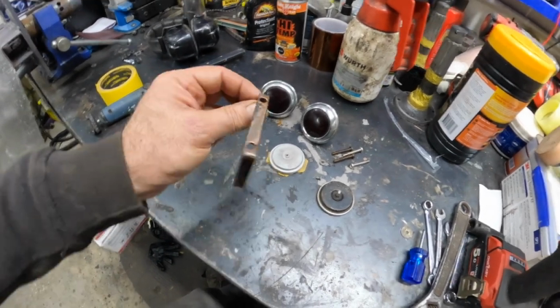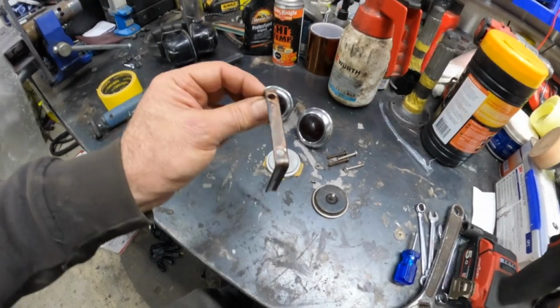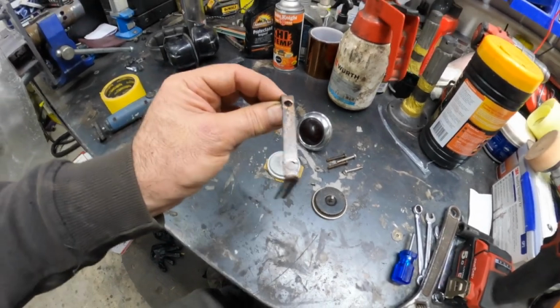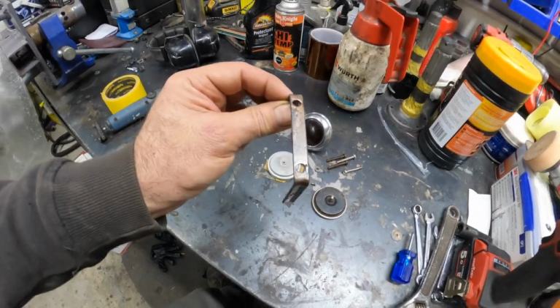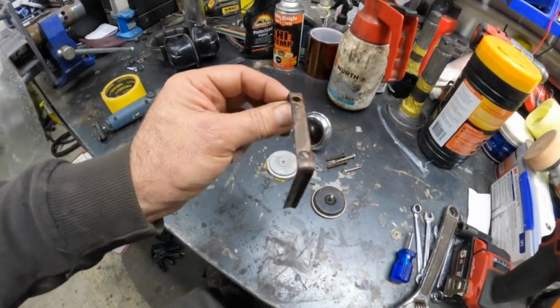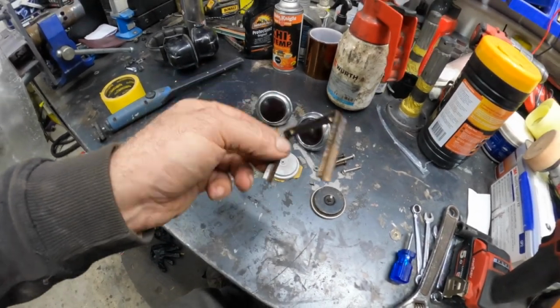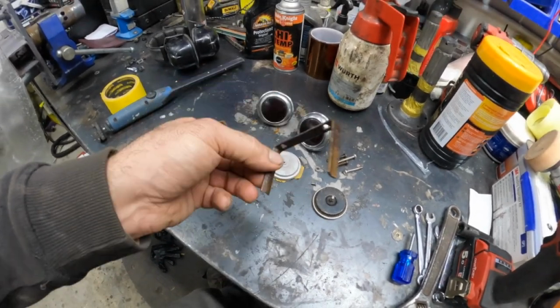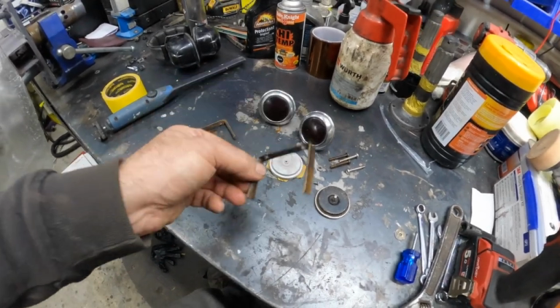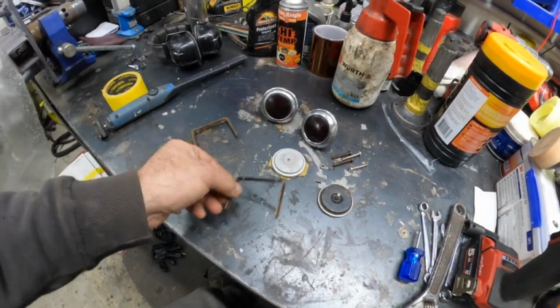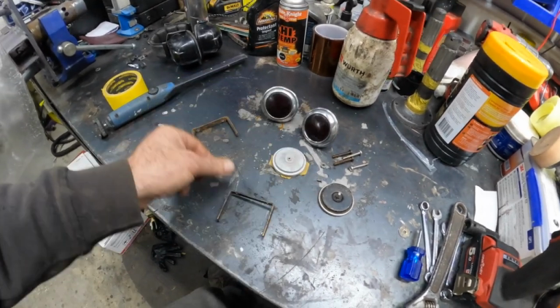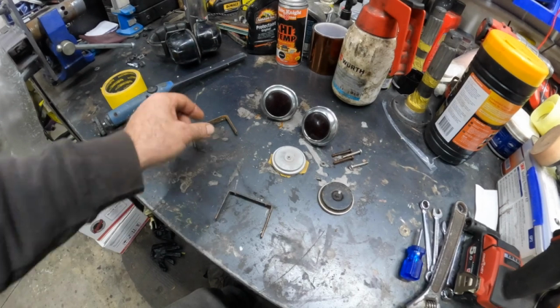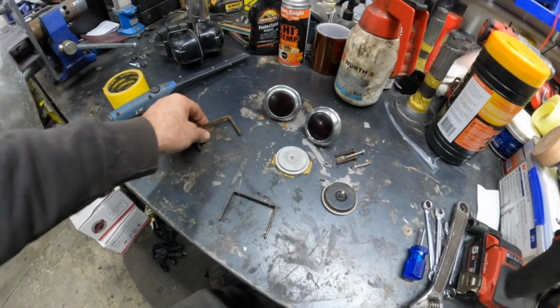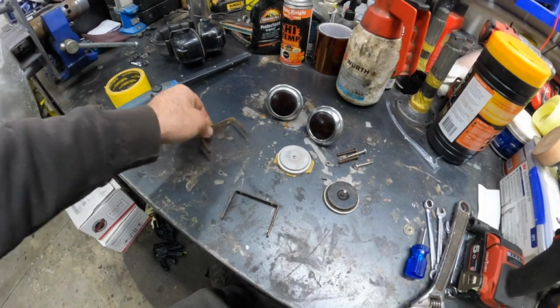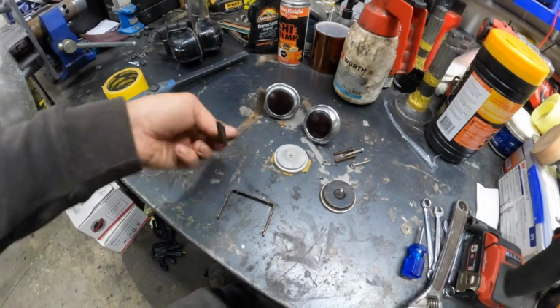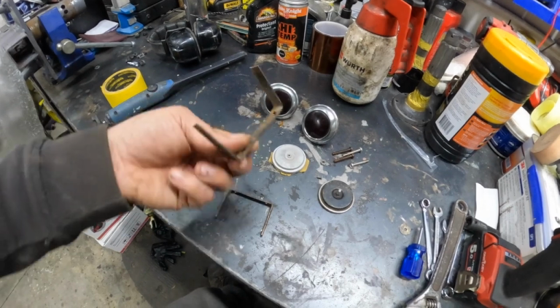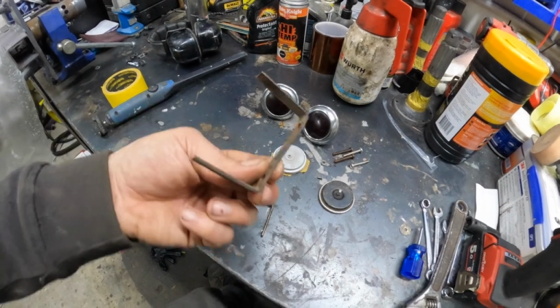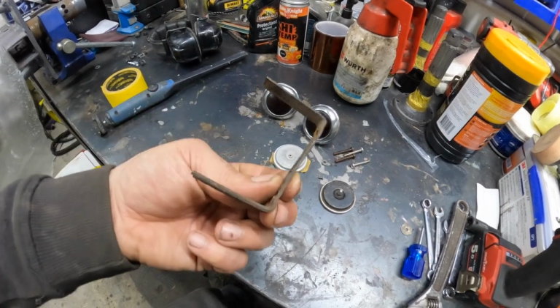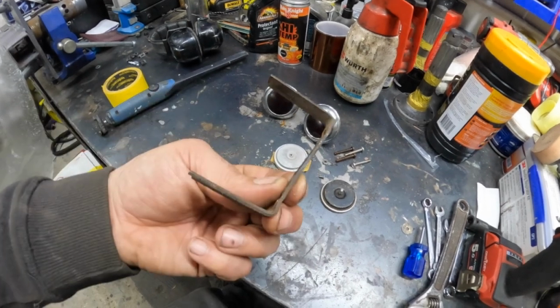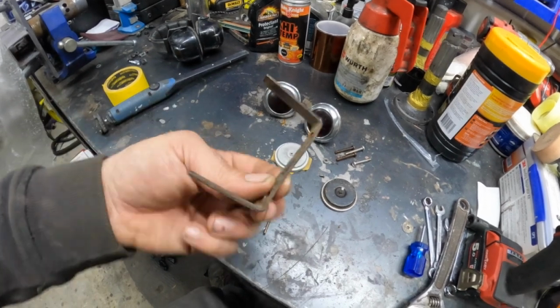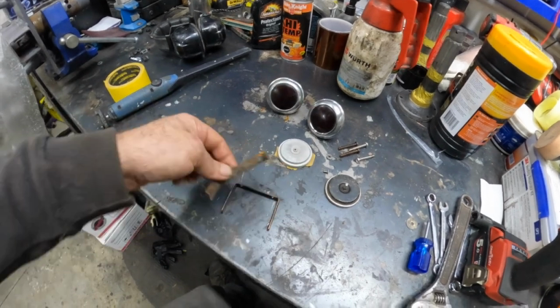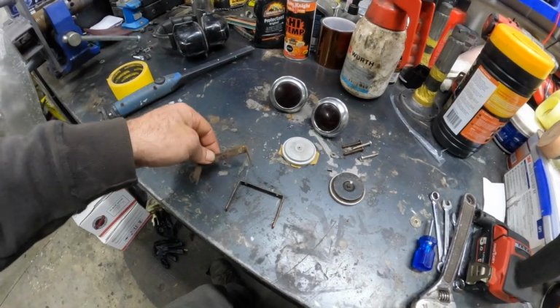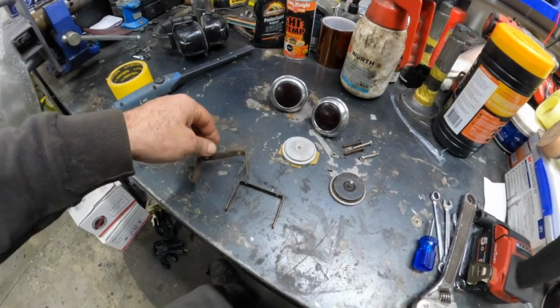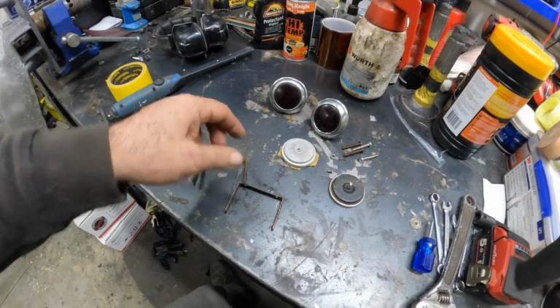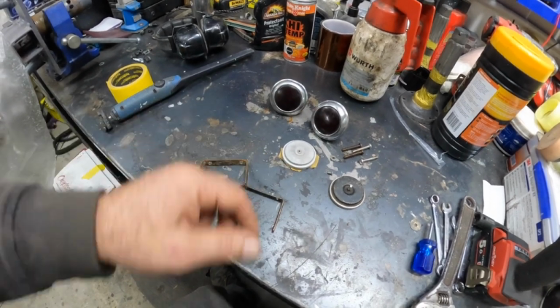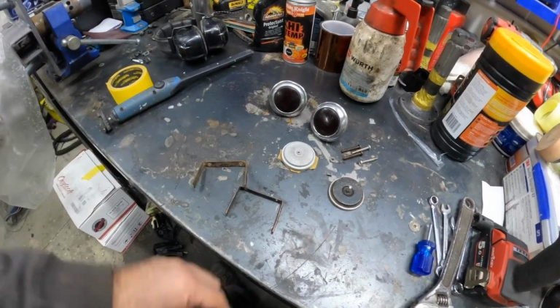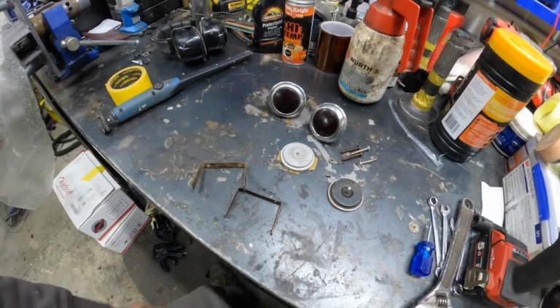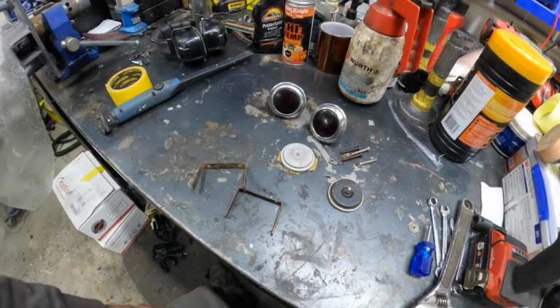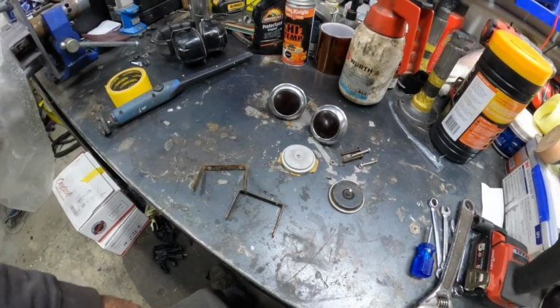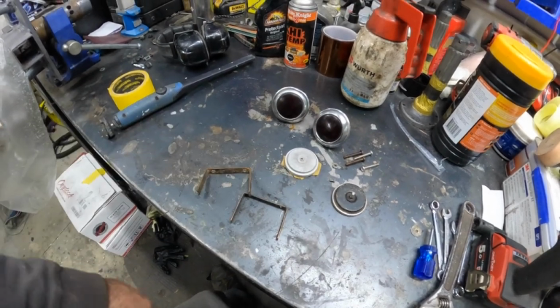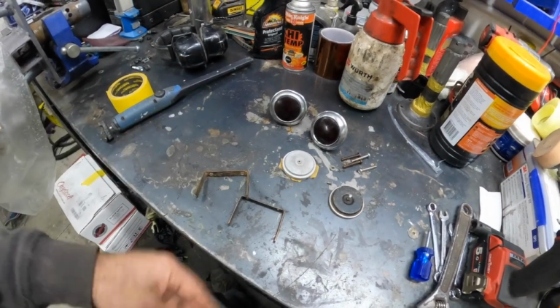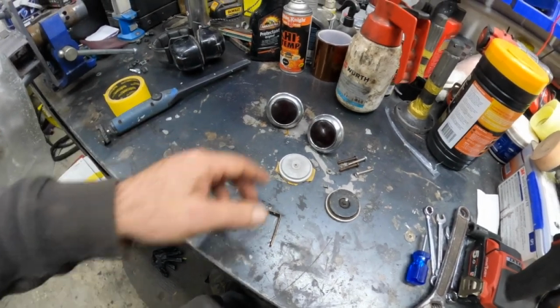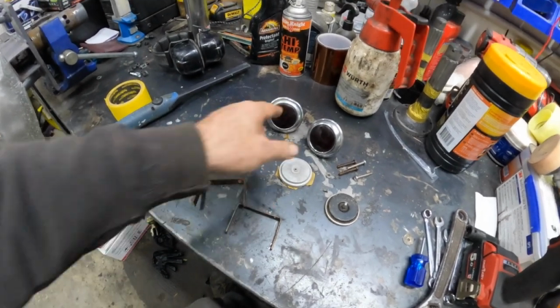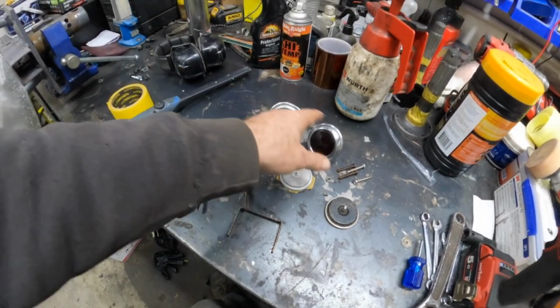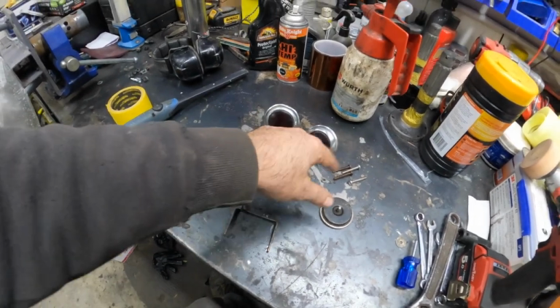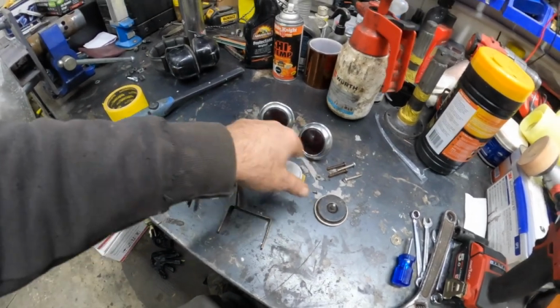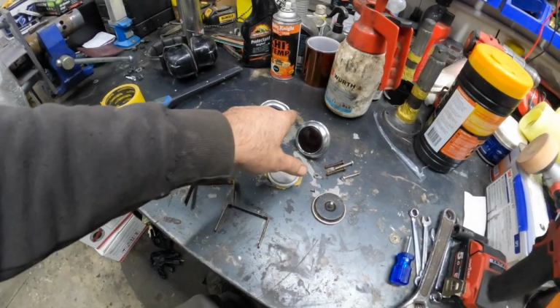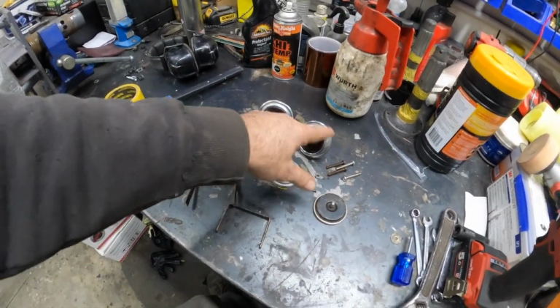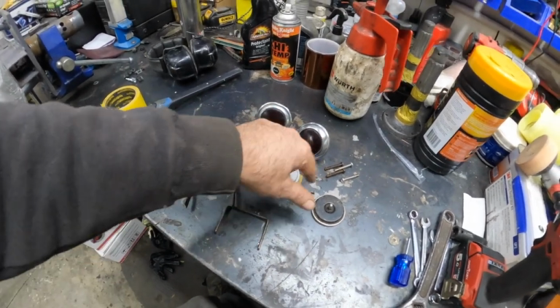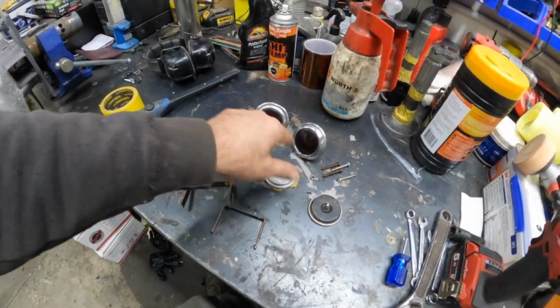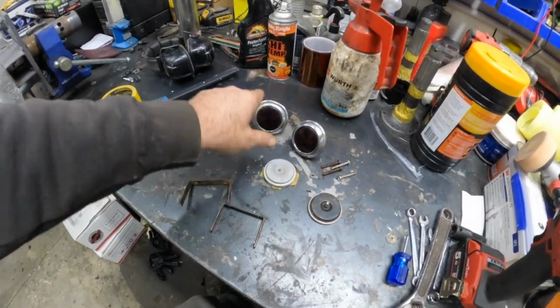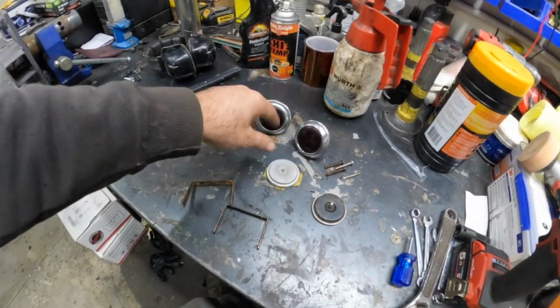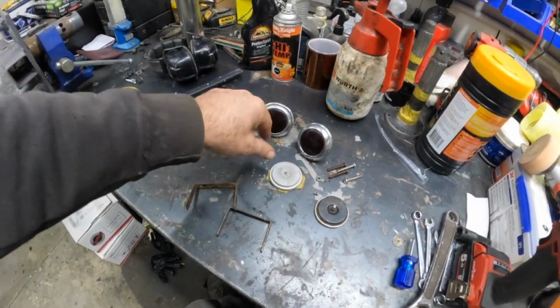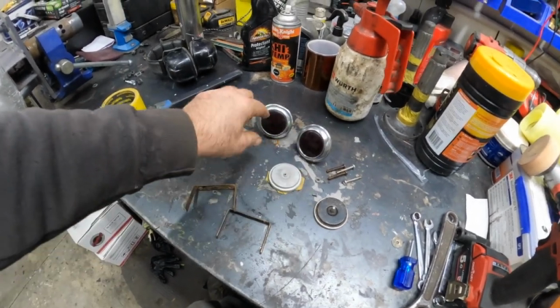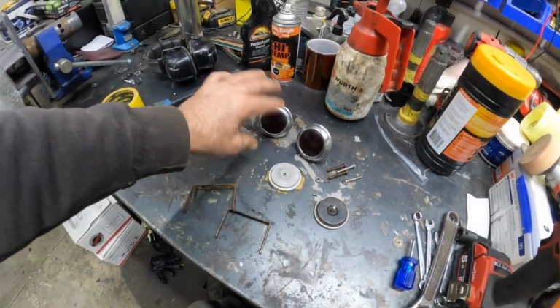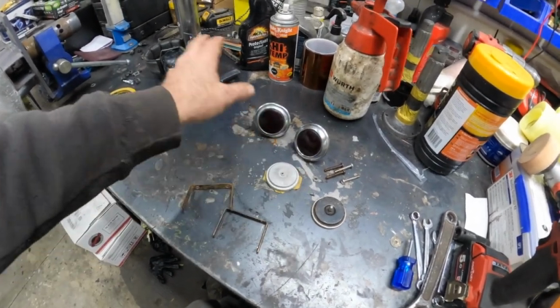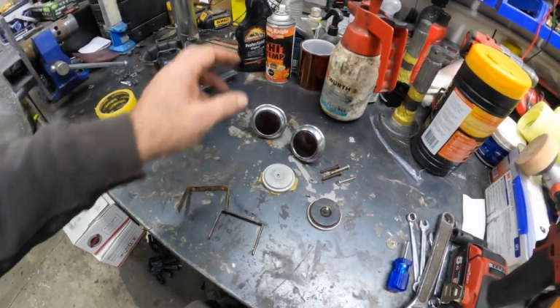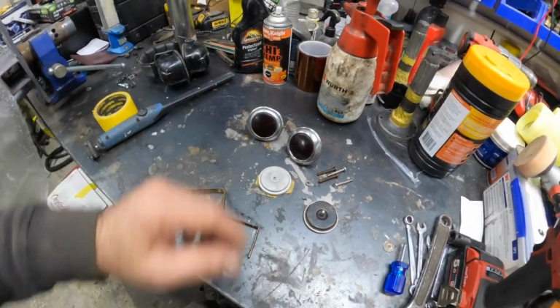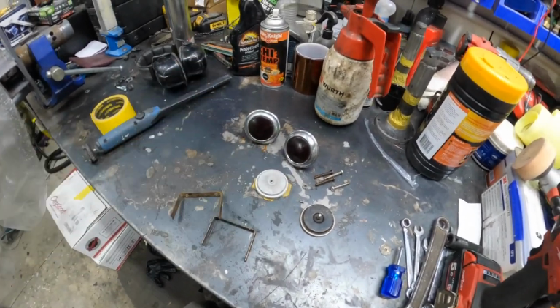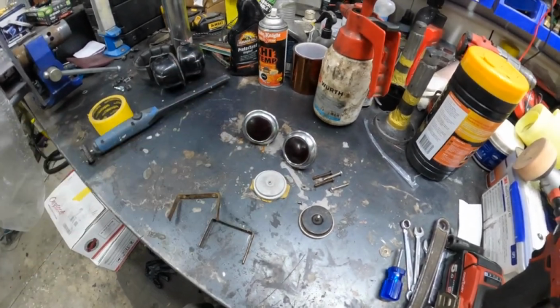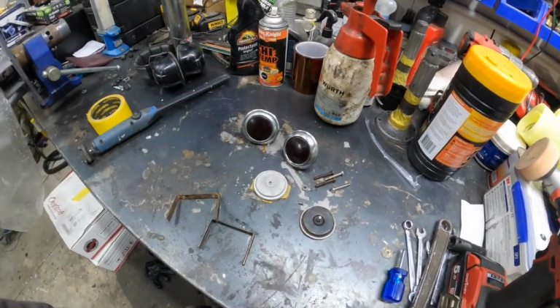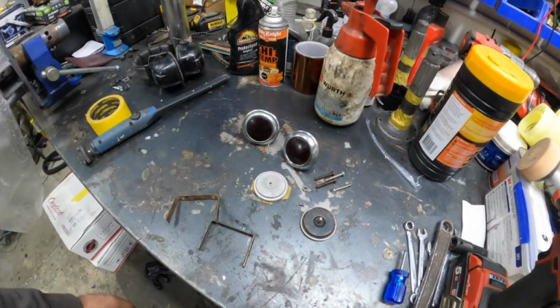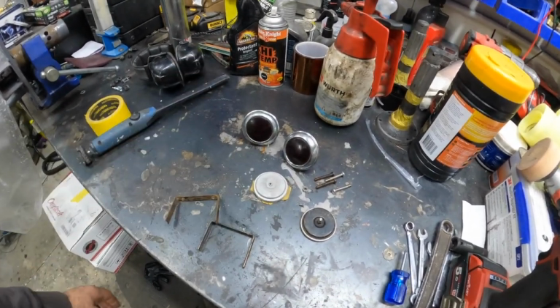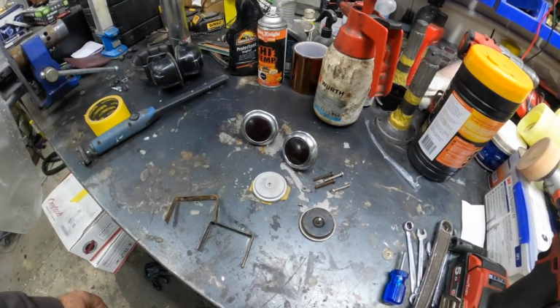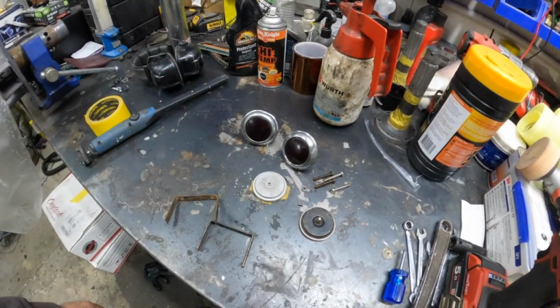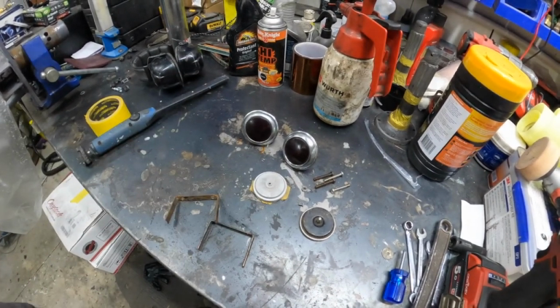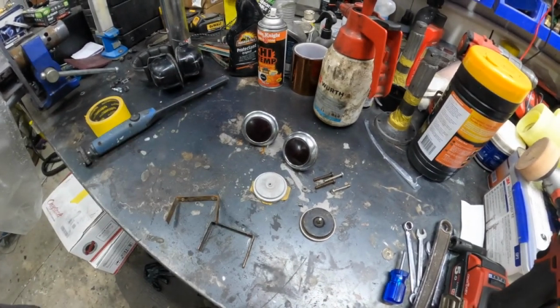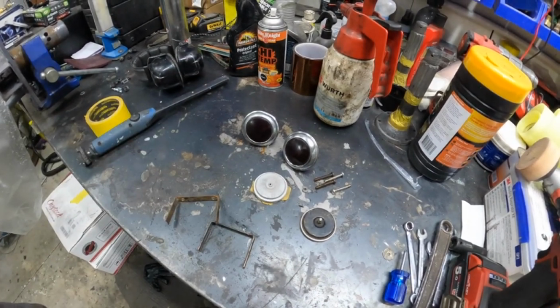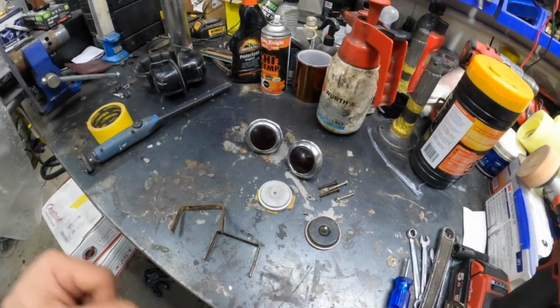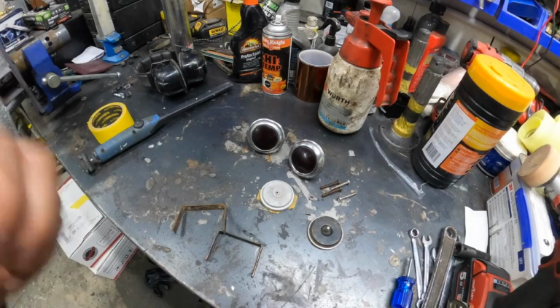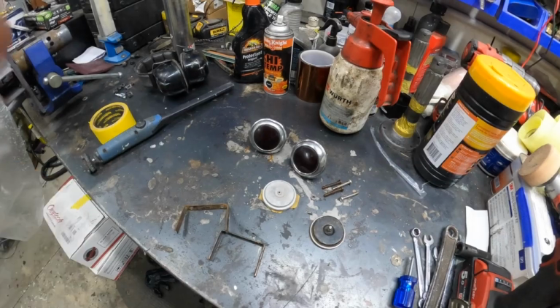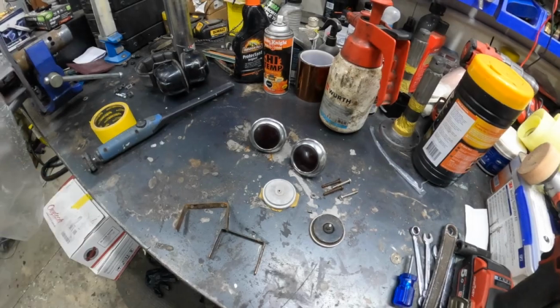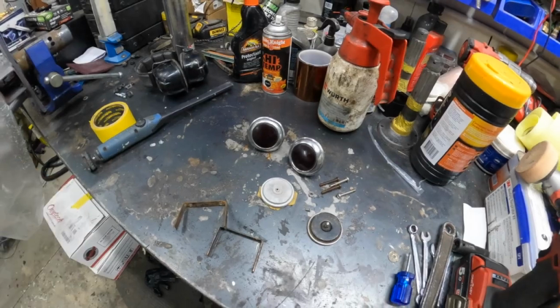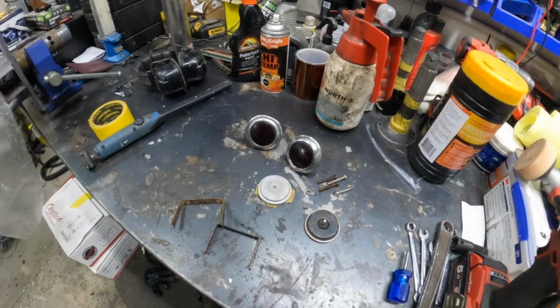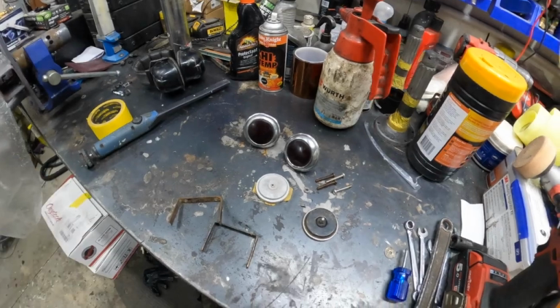We'll sandblast the bracketry and just give these a polish up to make them look a little bit nicer.